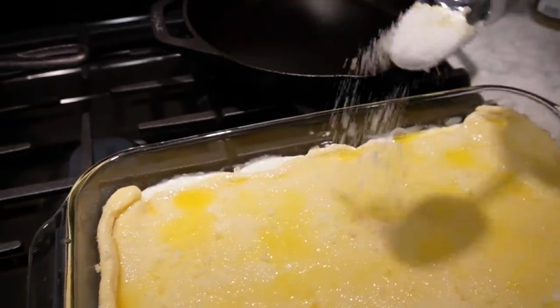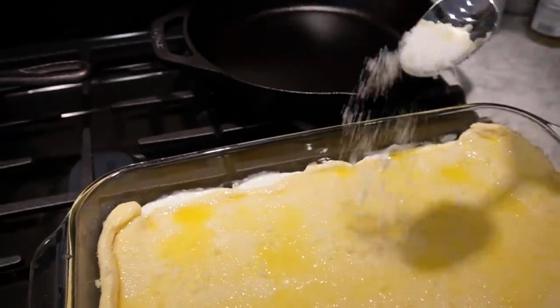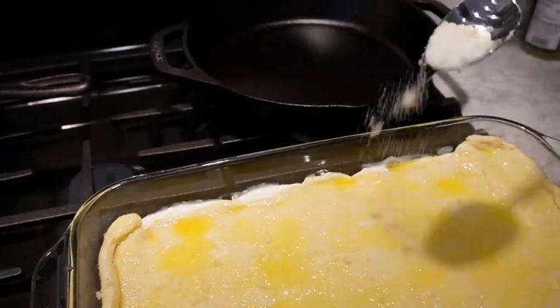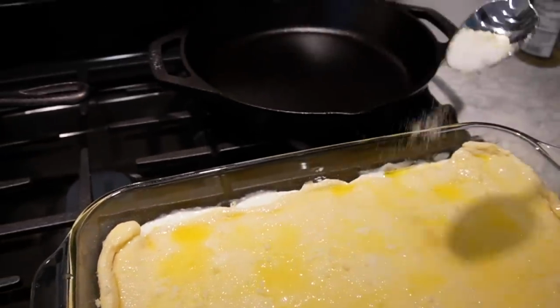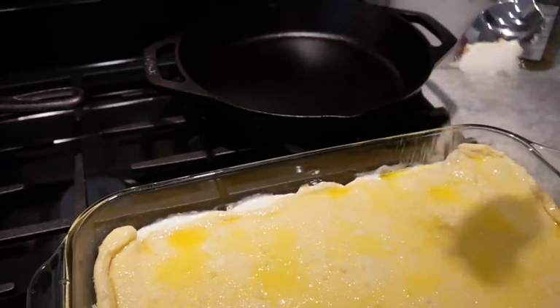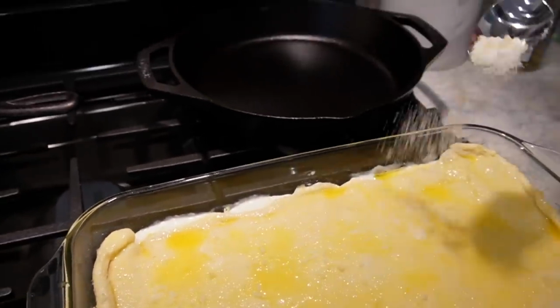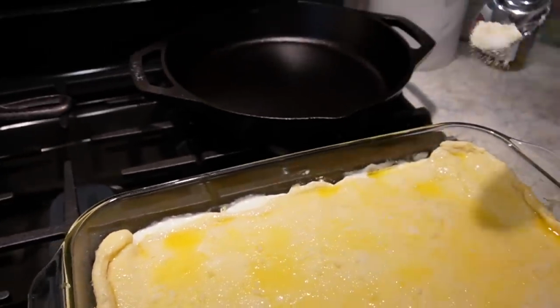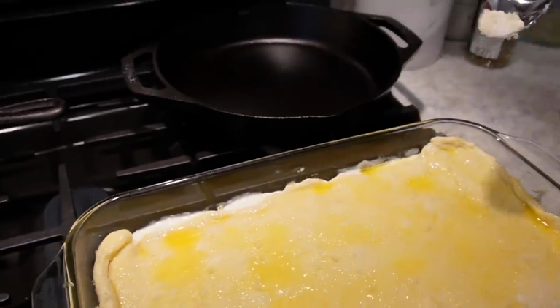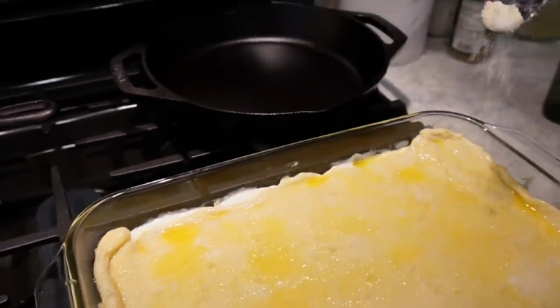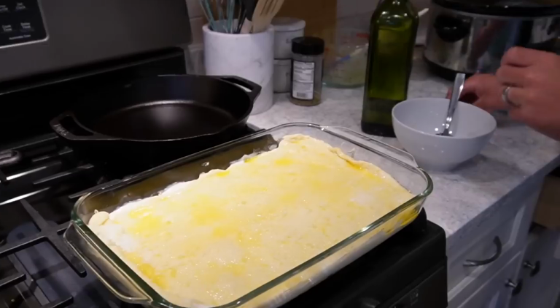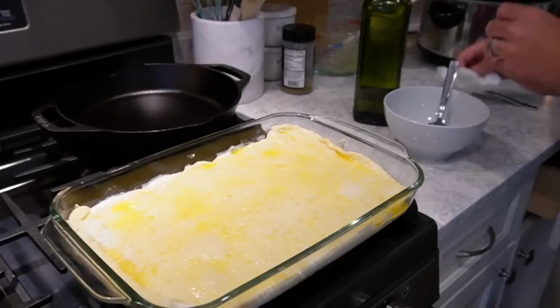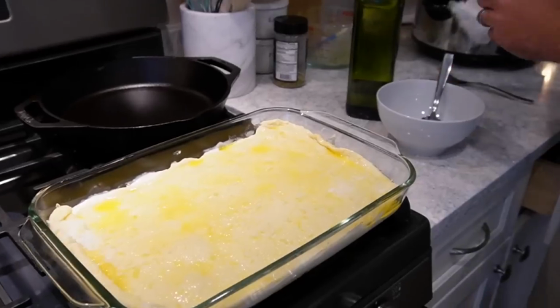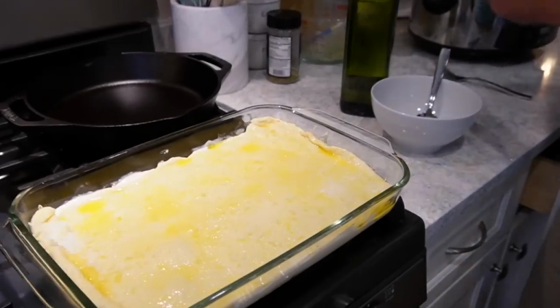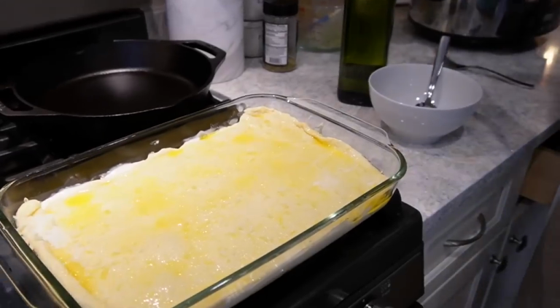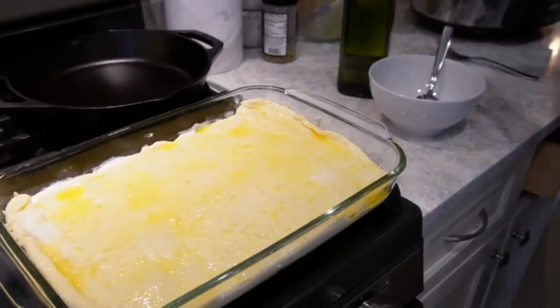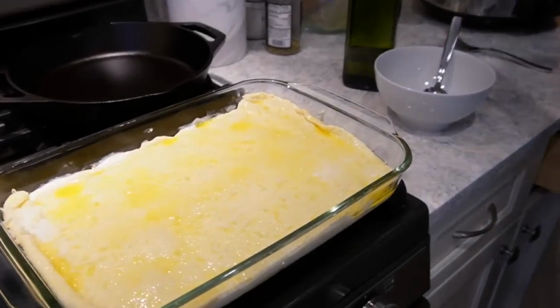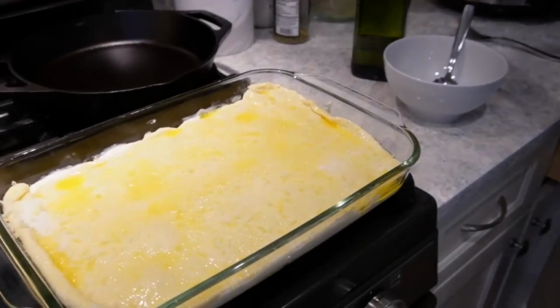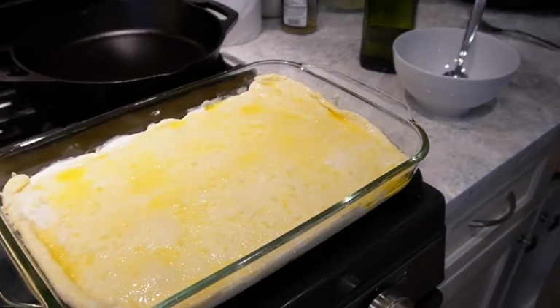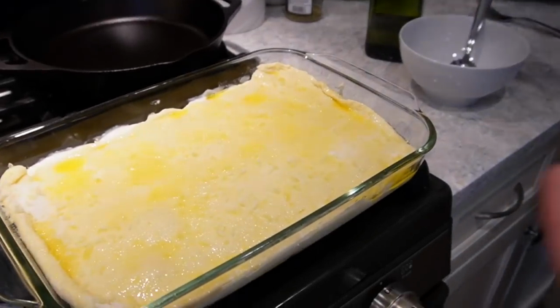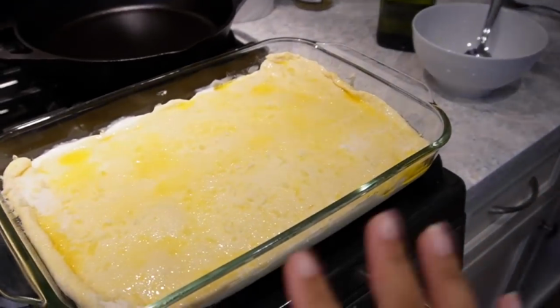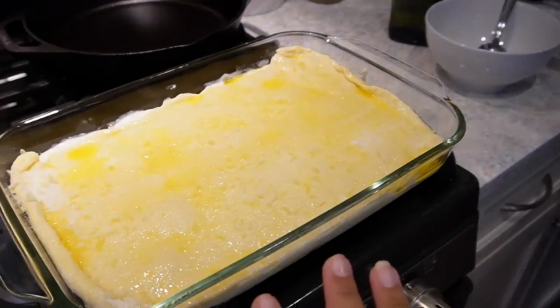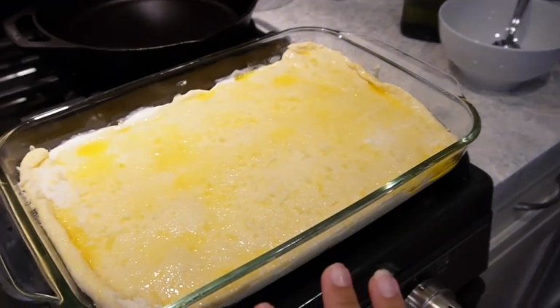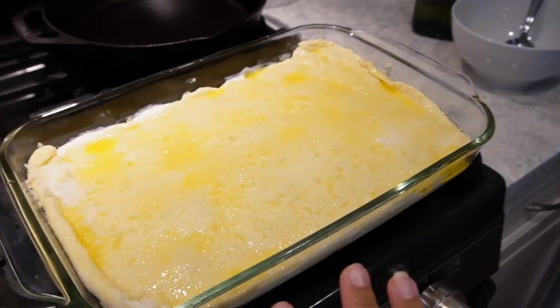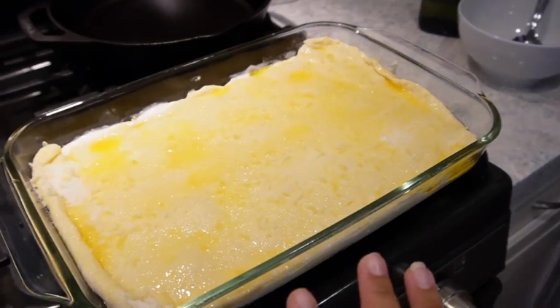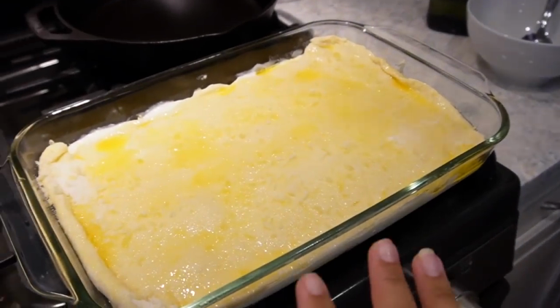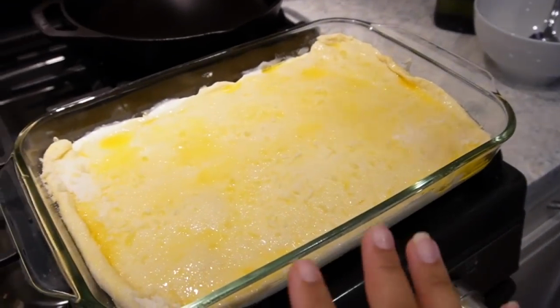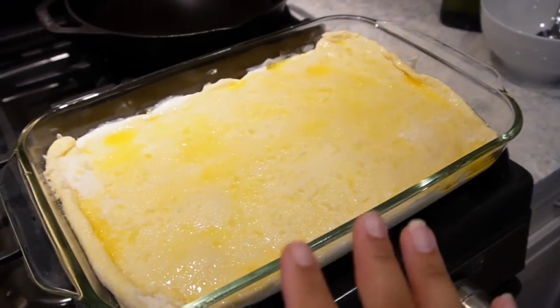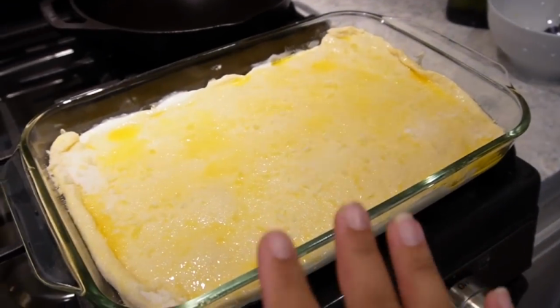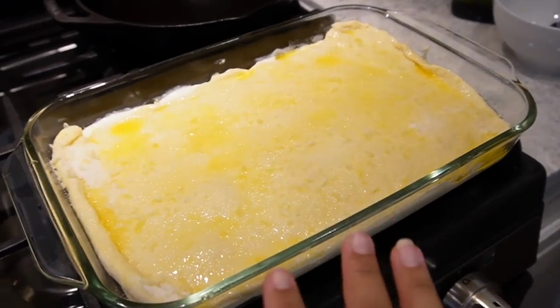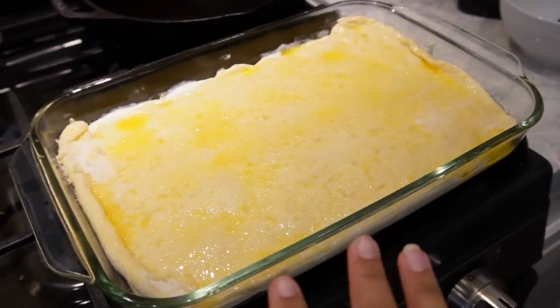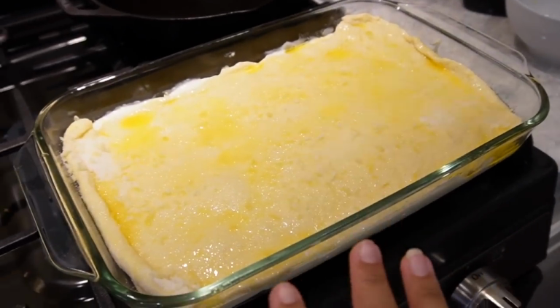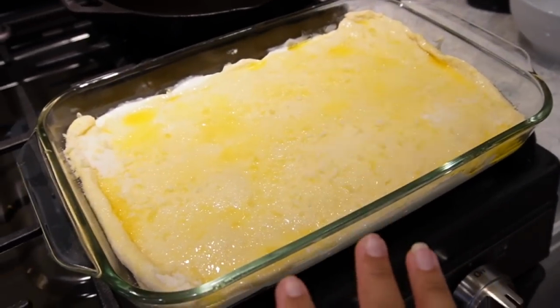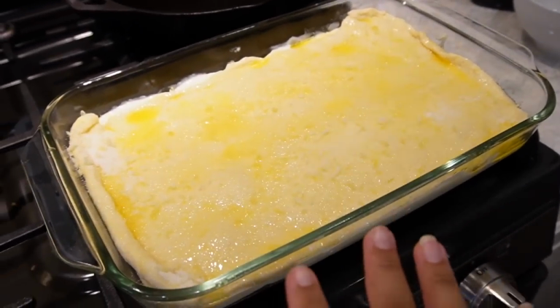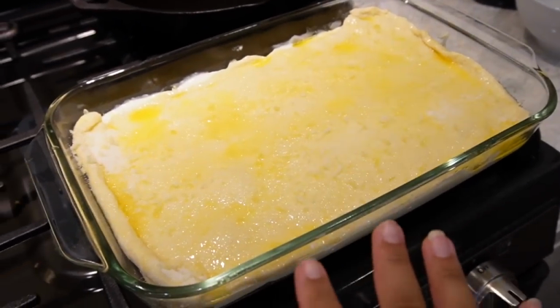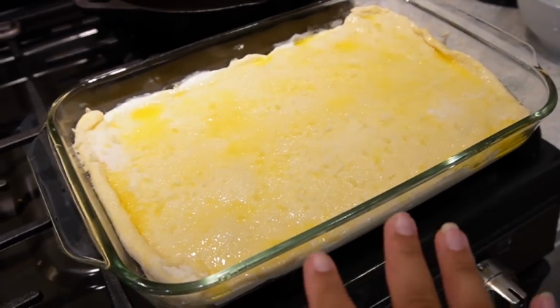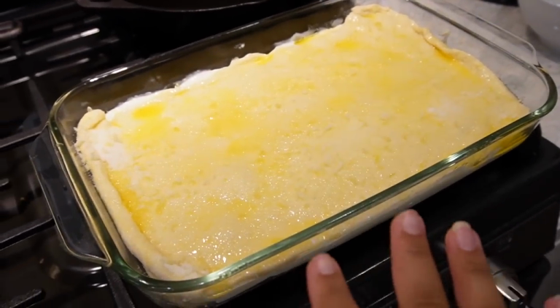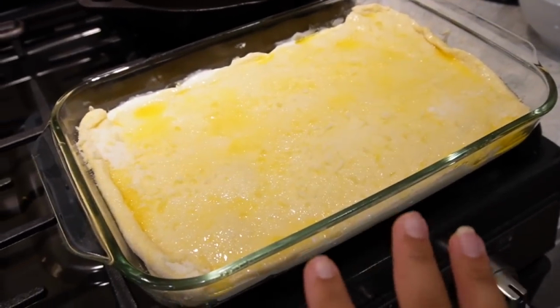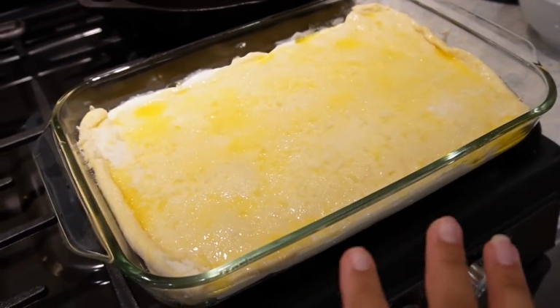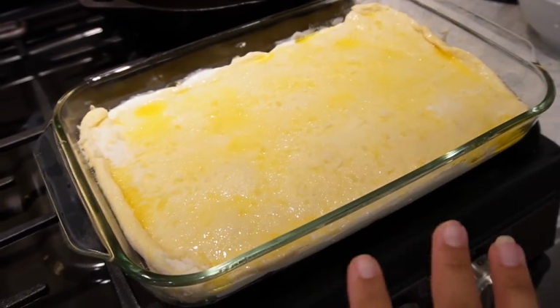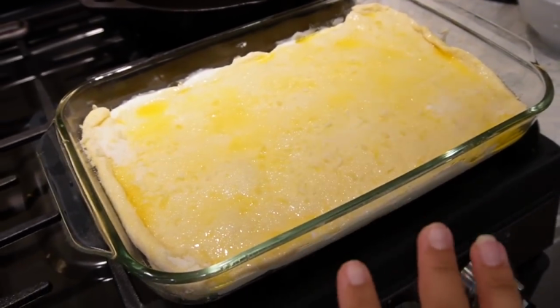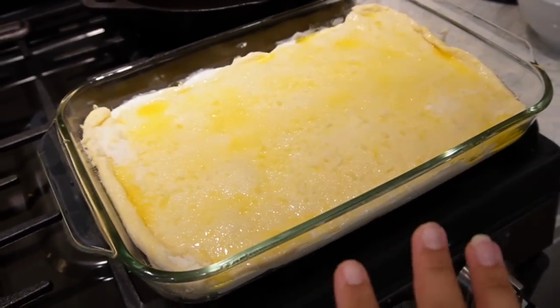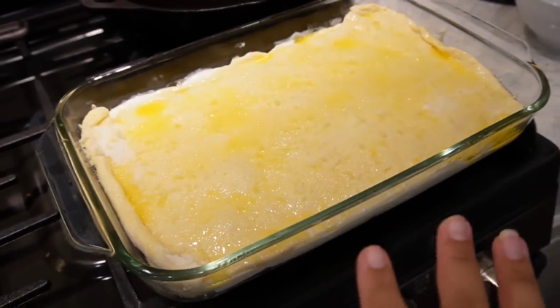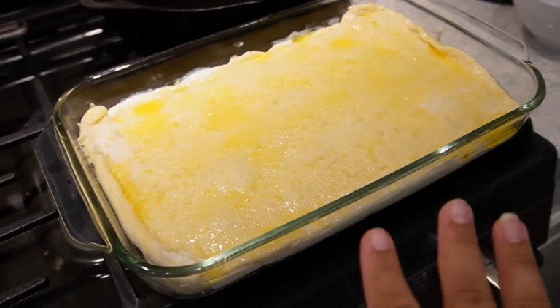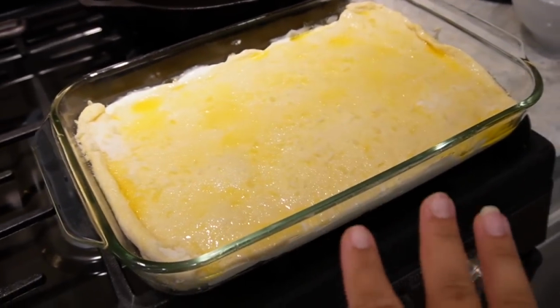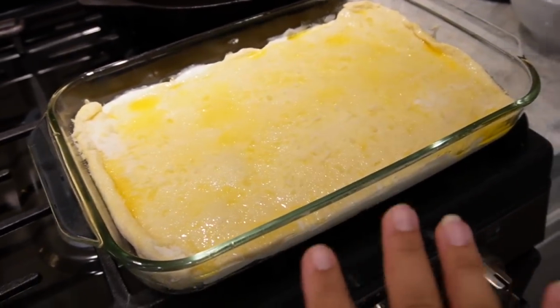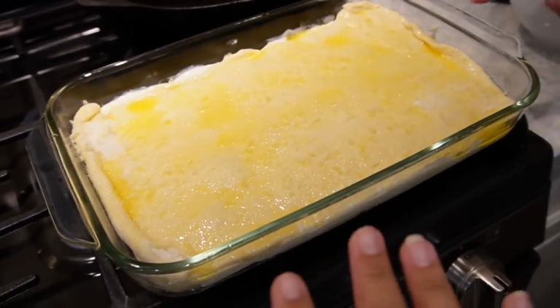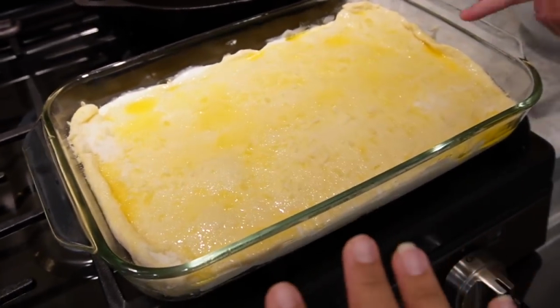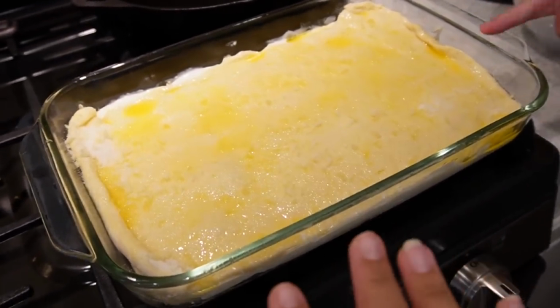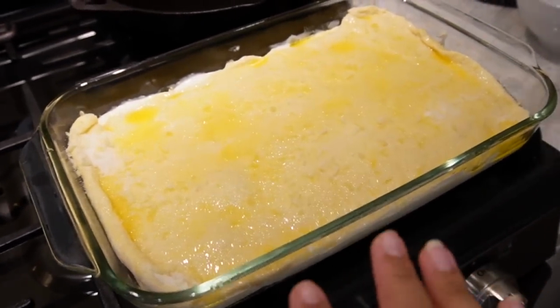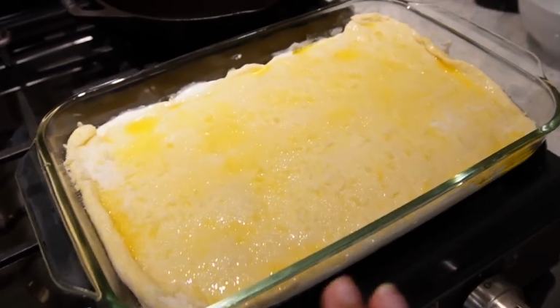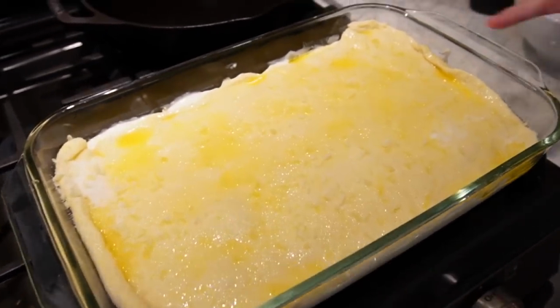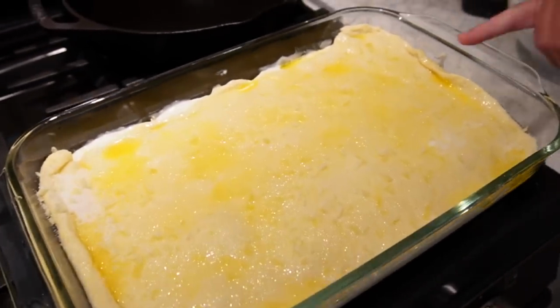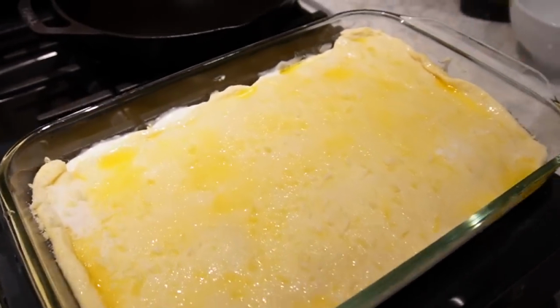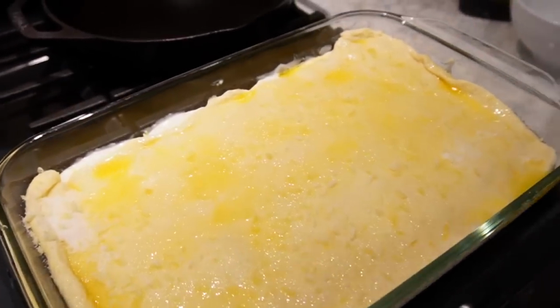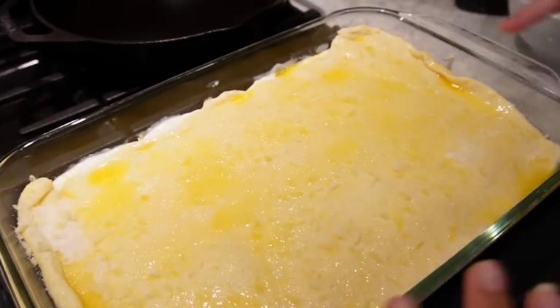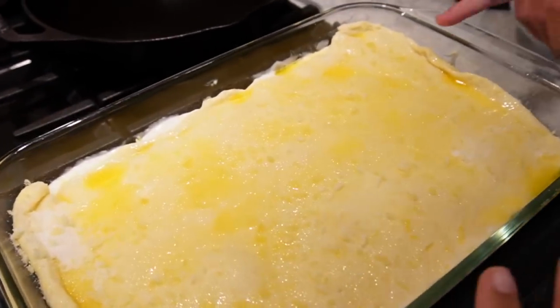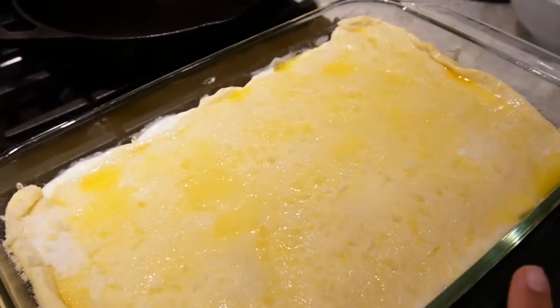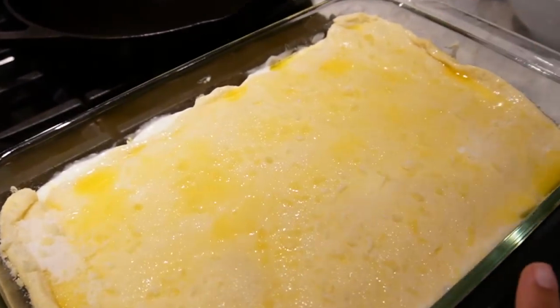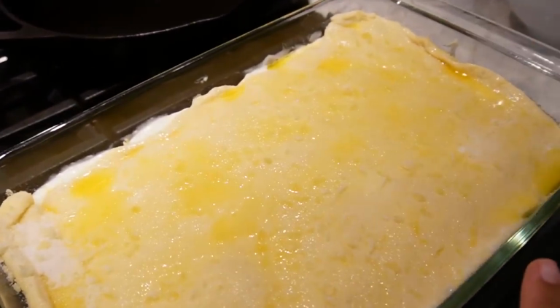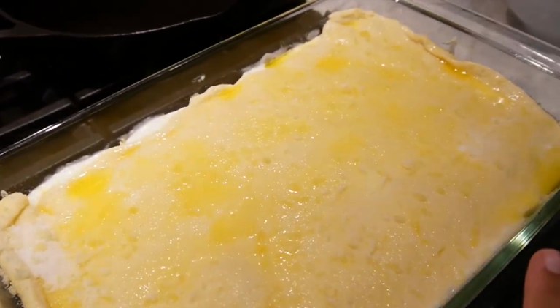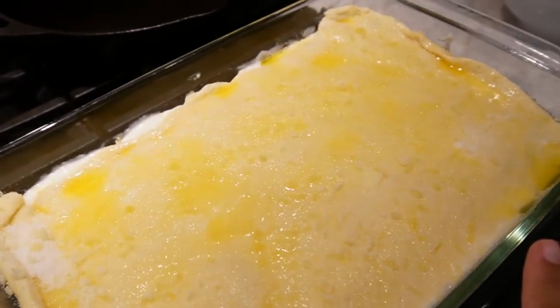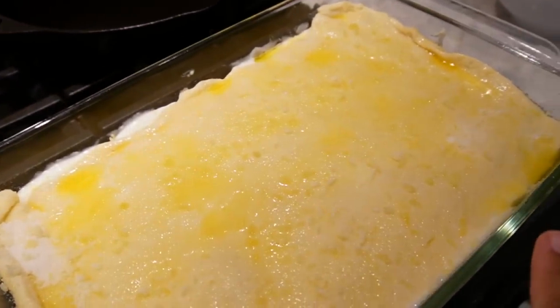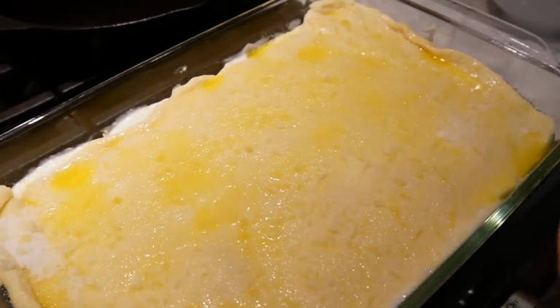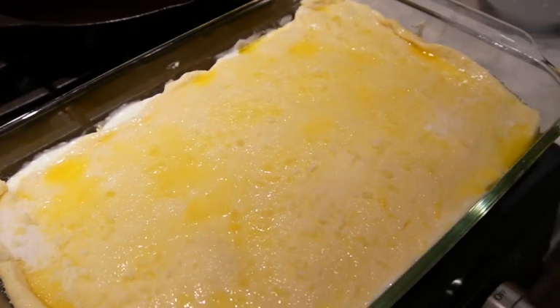Alright, this is going into the oven at 350°F for 30 minutes until it is golden brown on top.